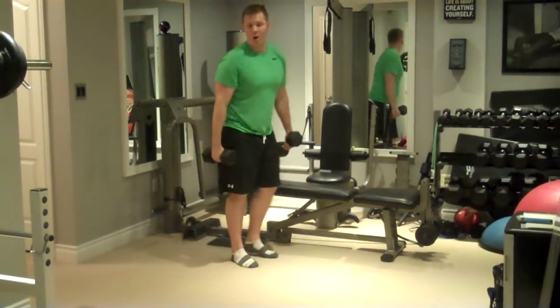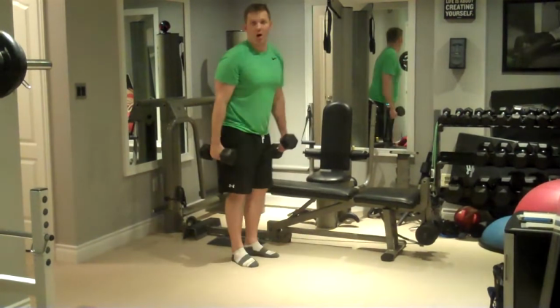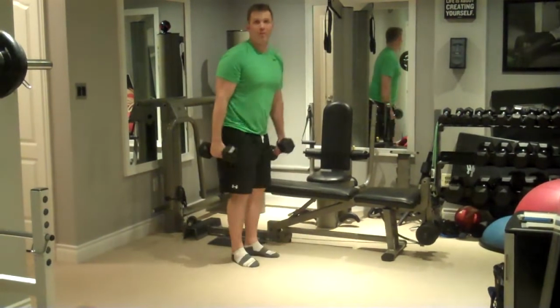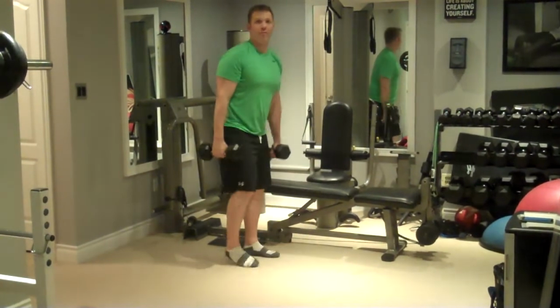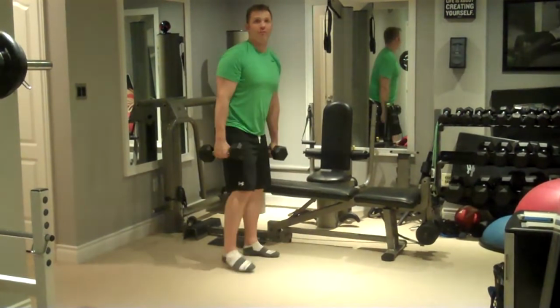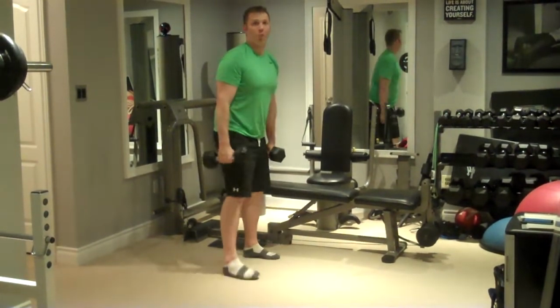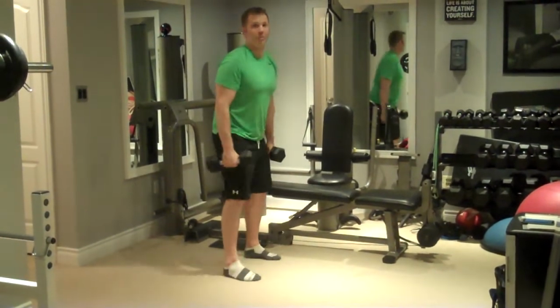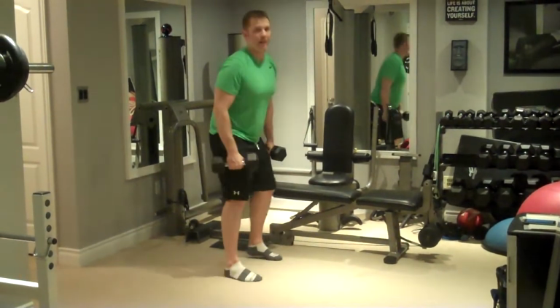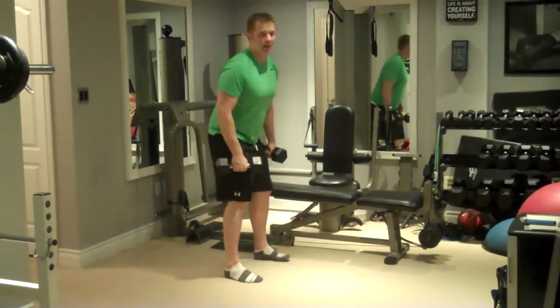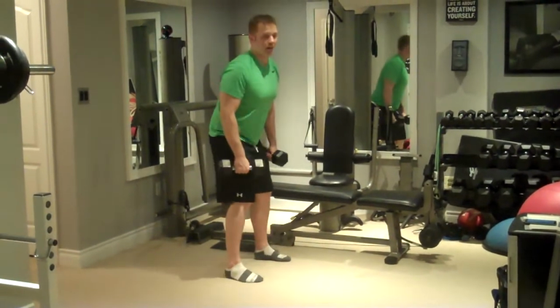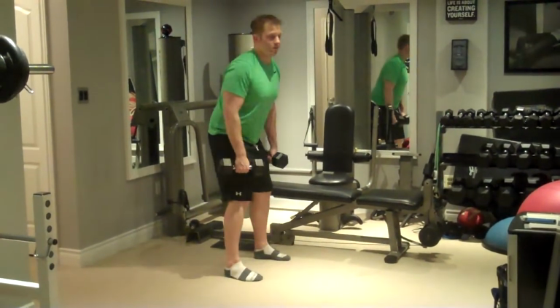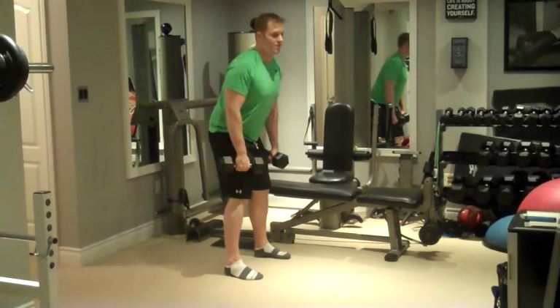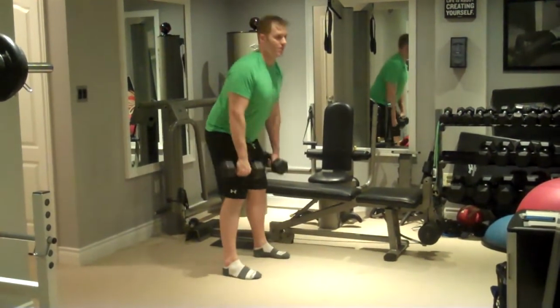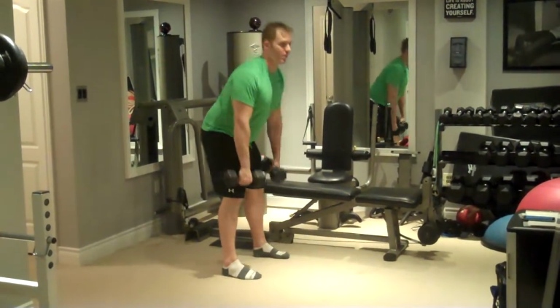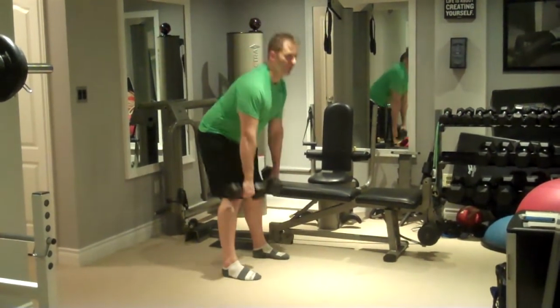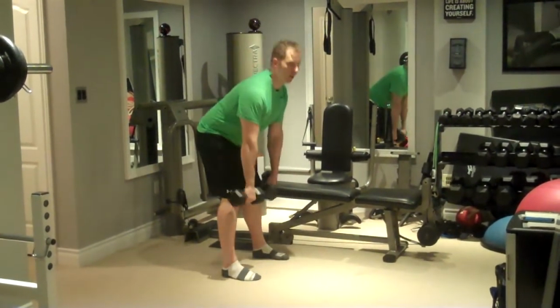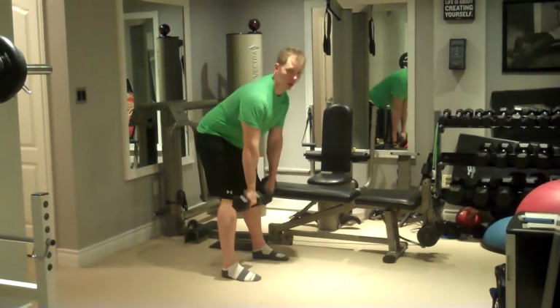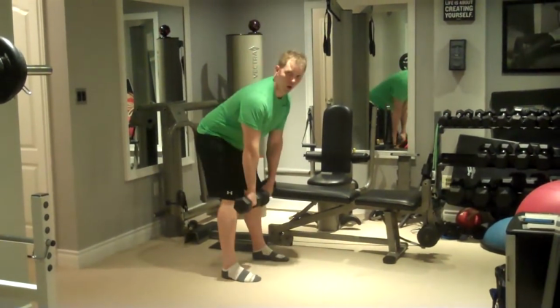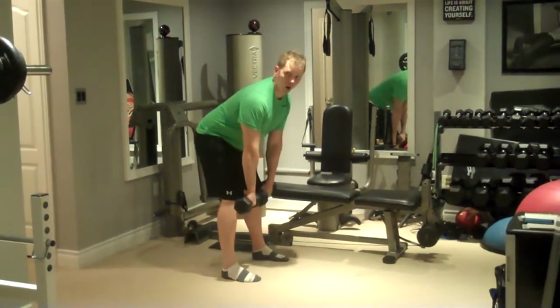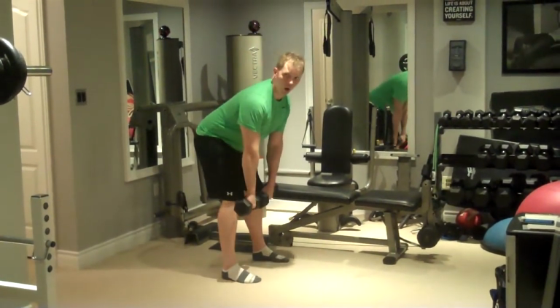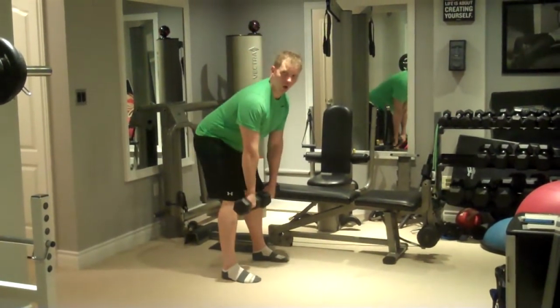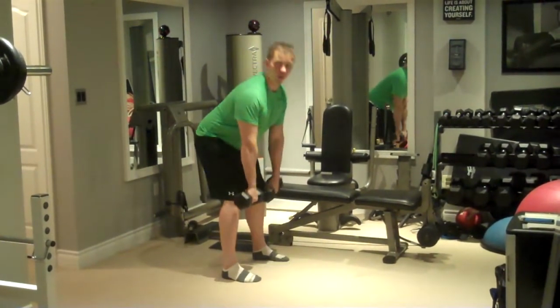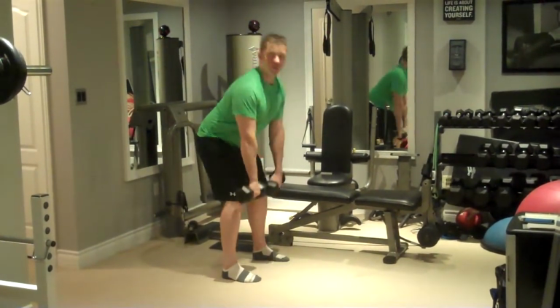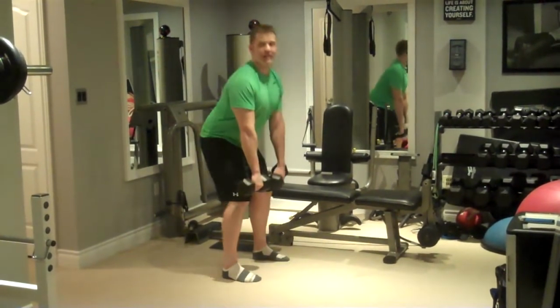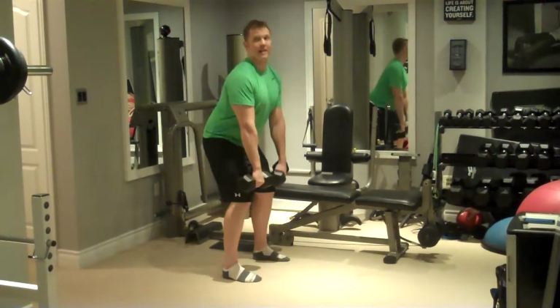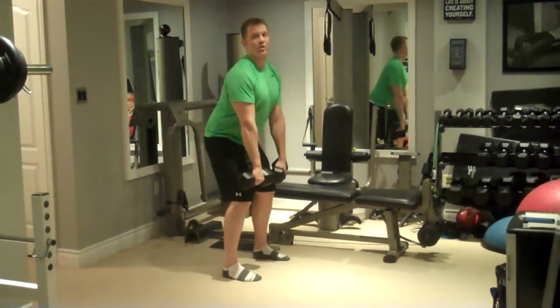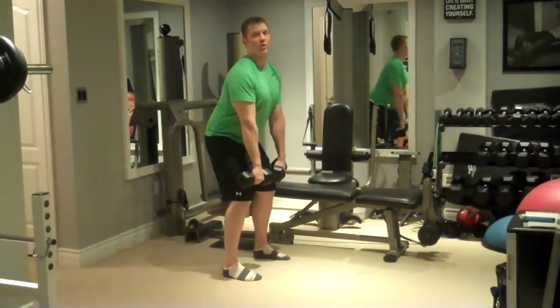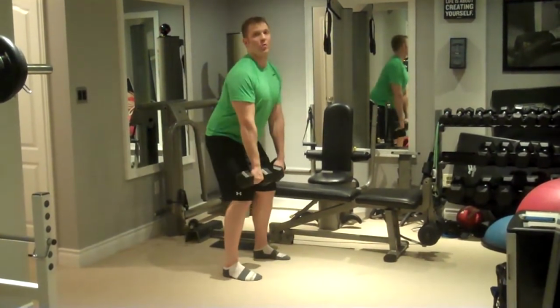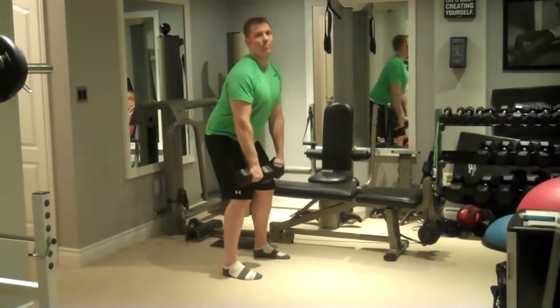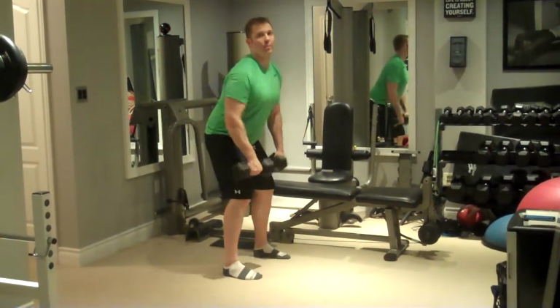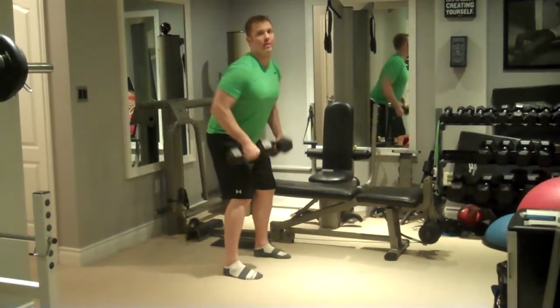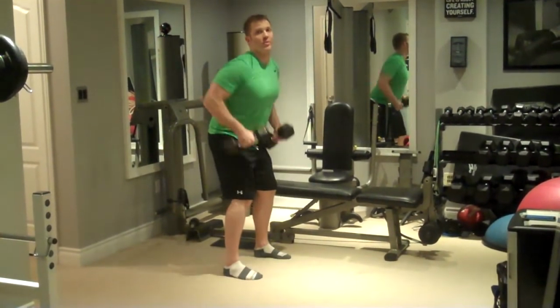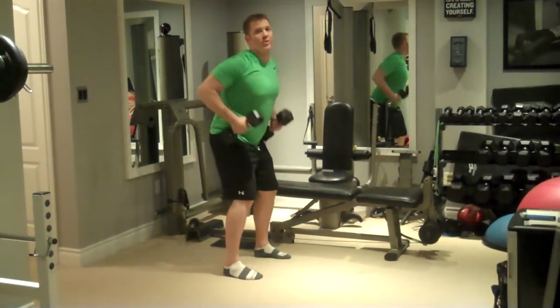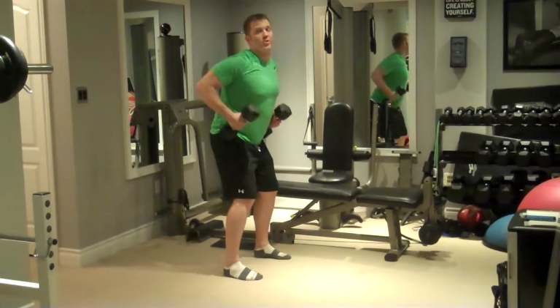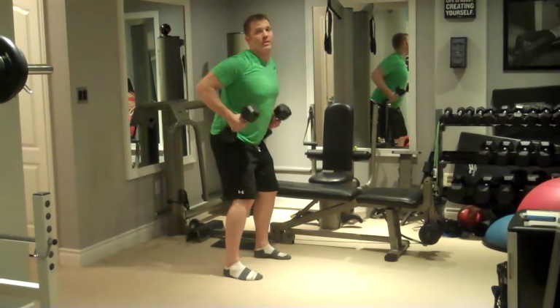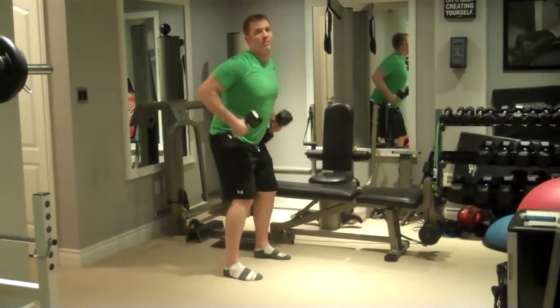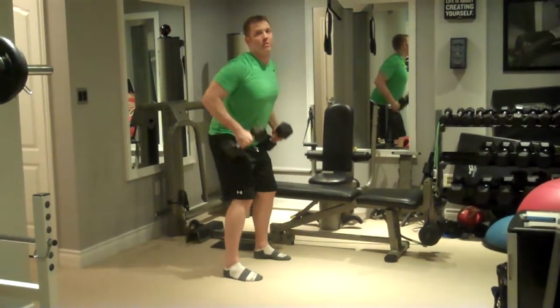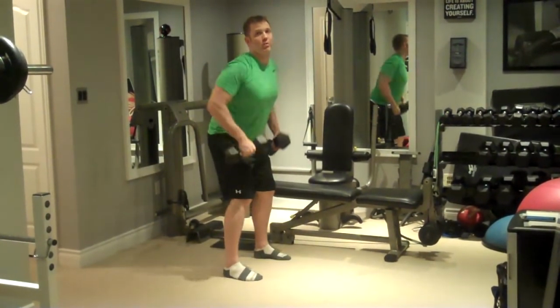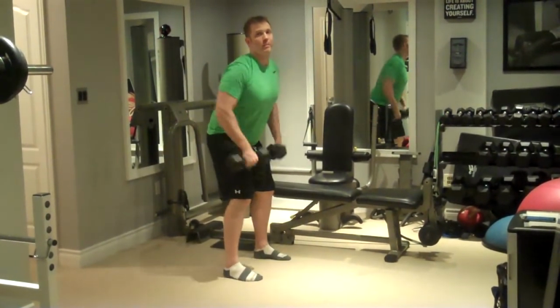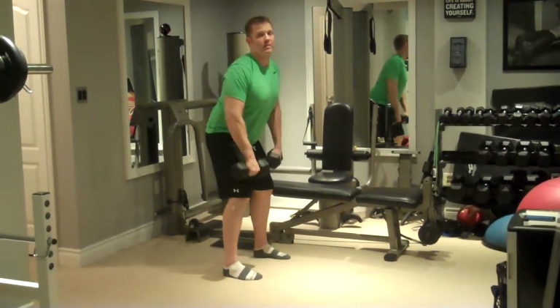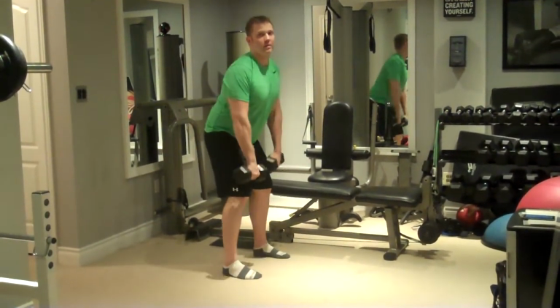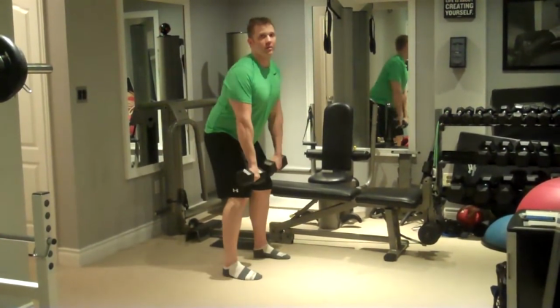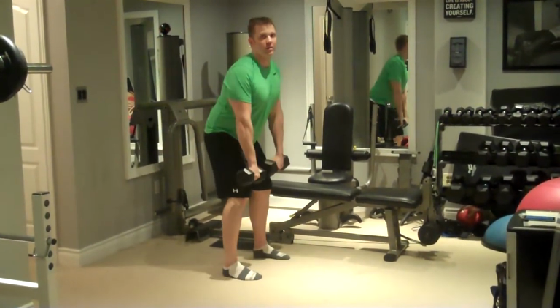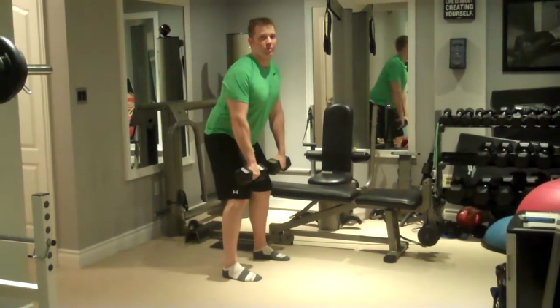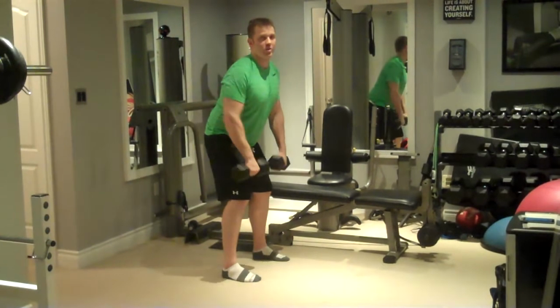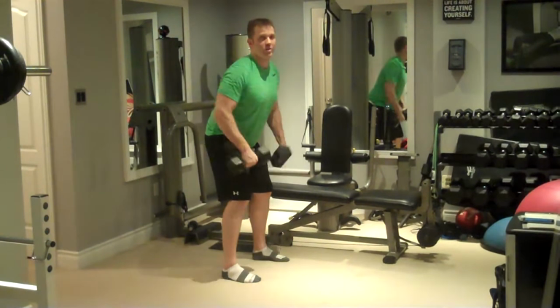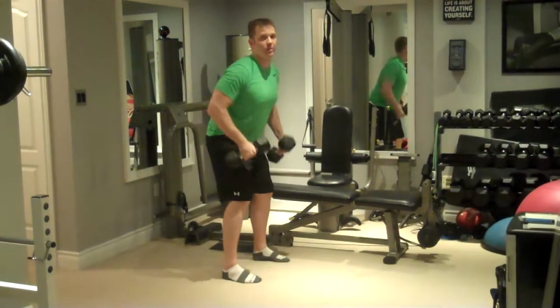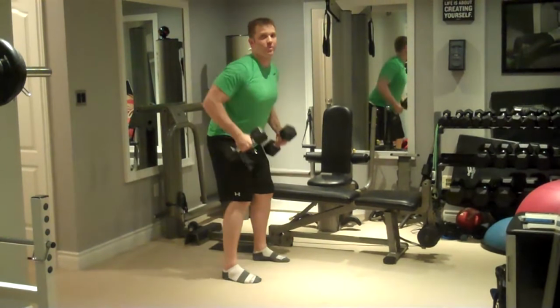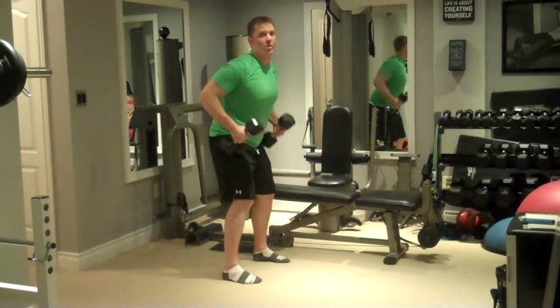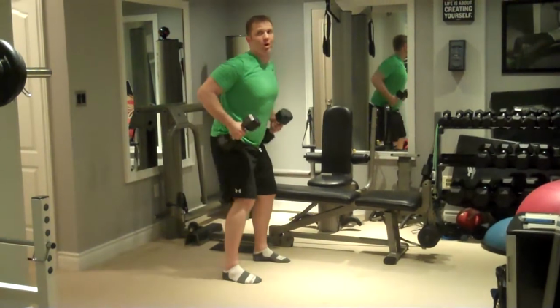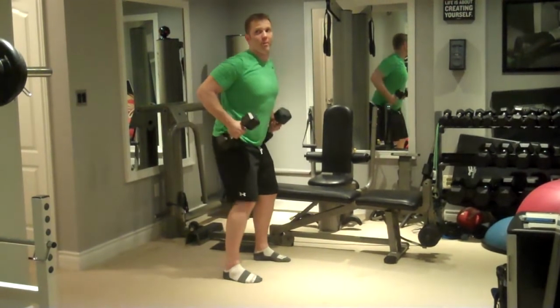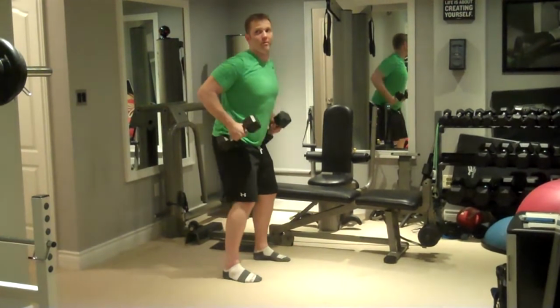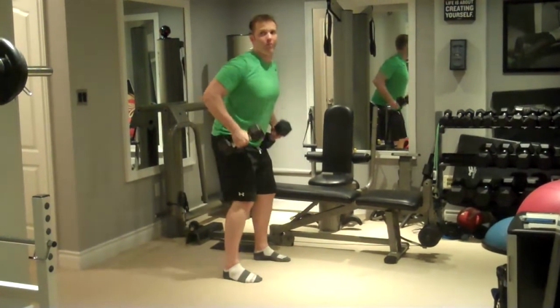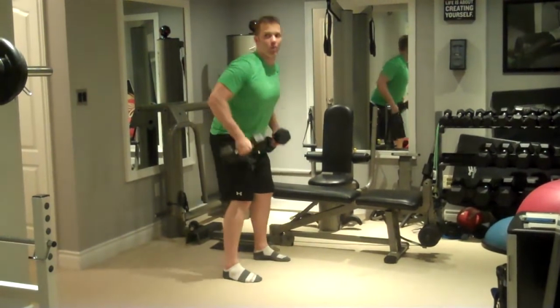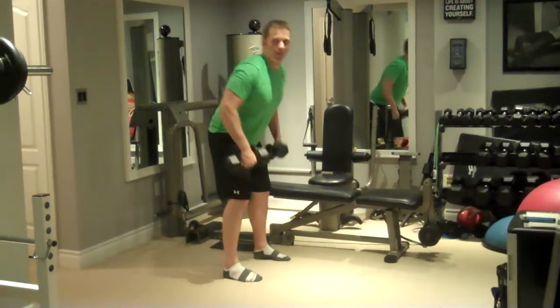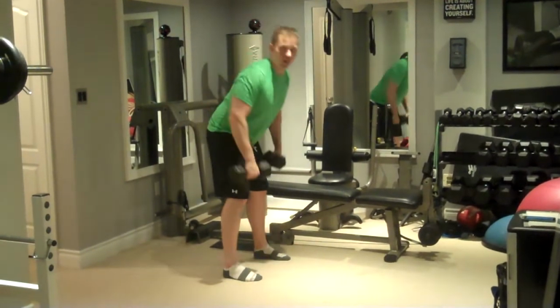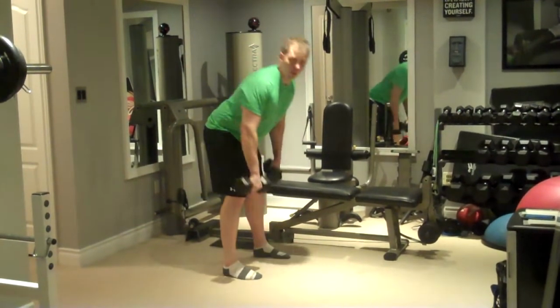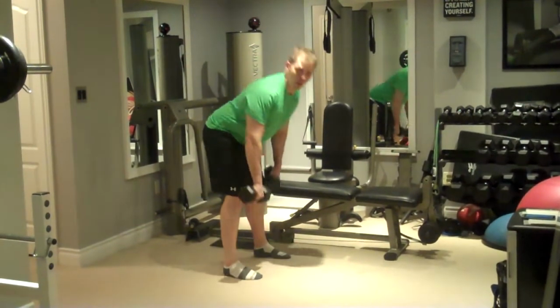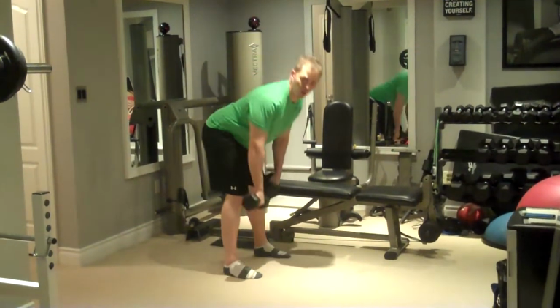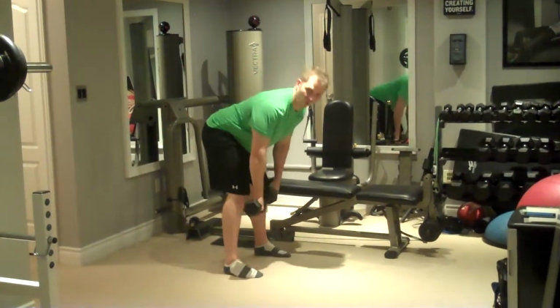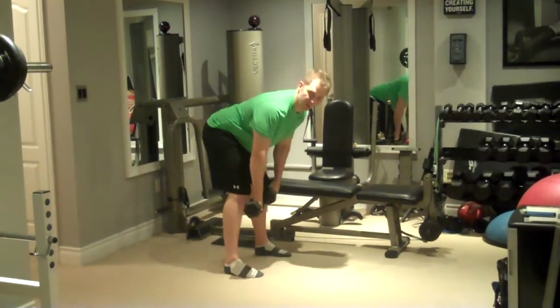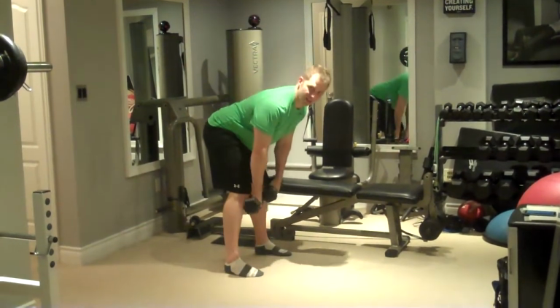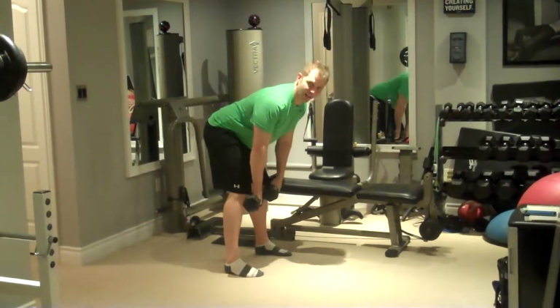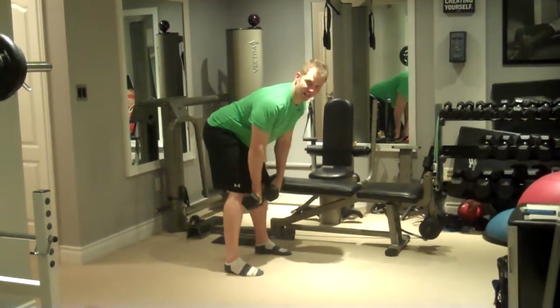Common form errors are to get too upright when you're doing the movement, which is the most common form error.